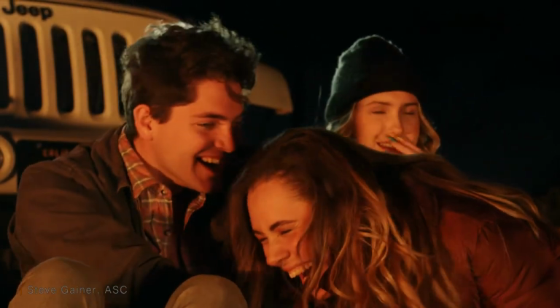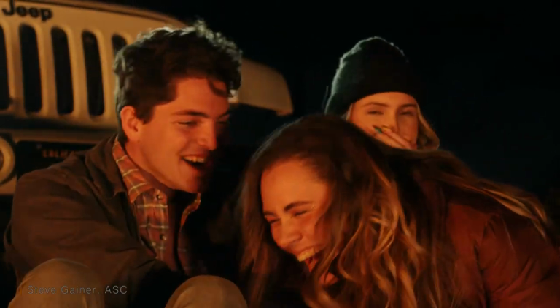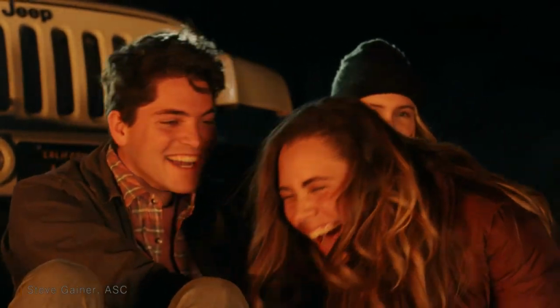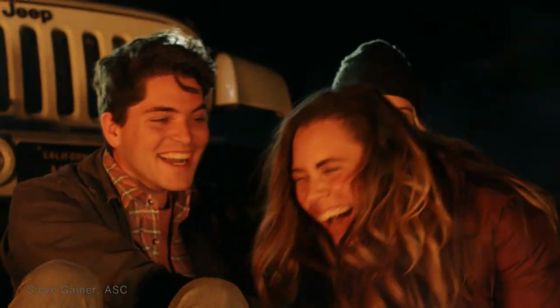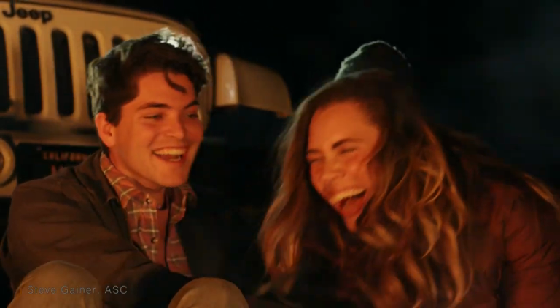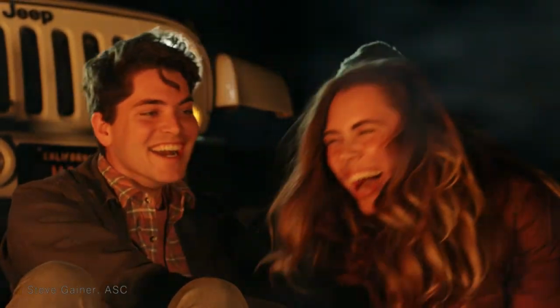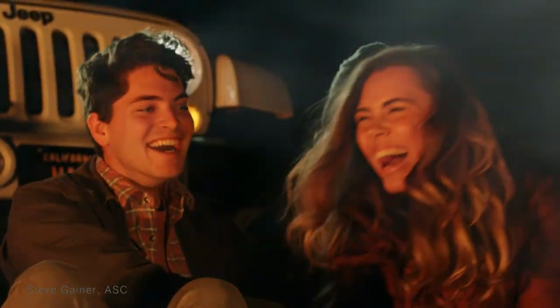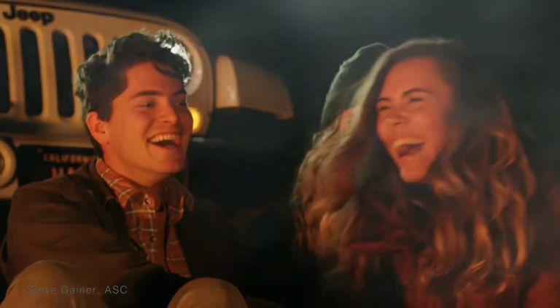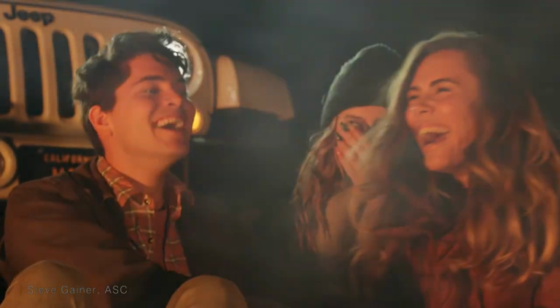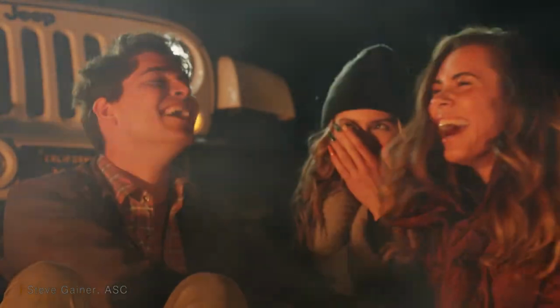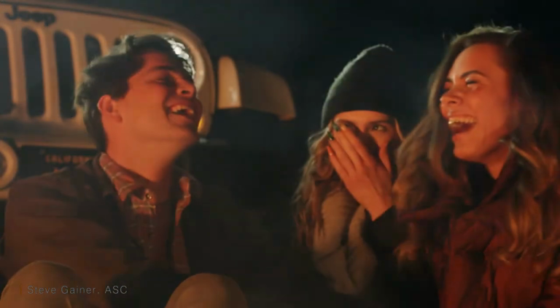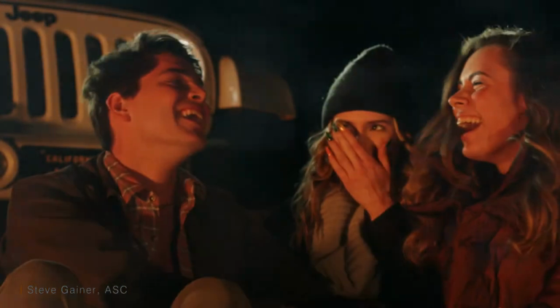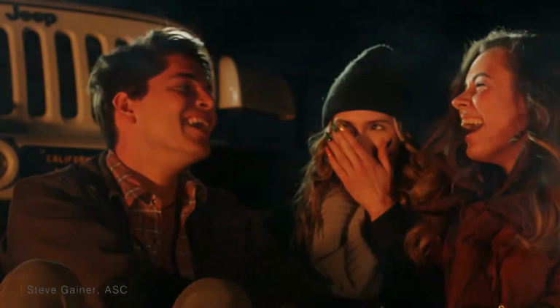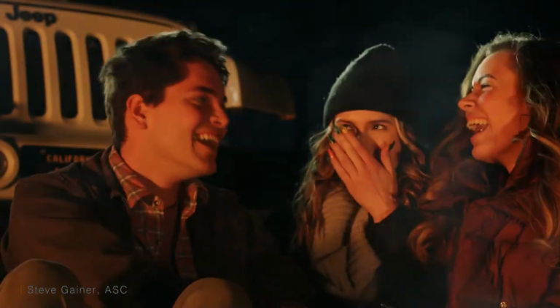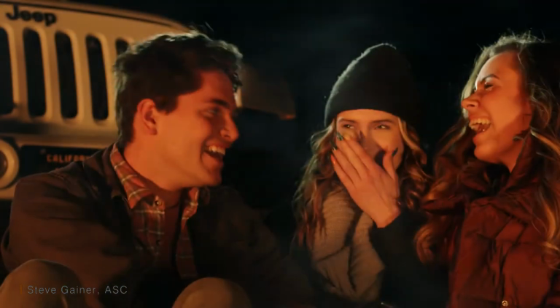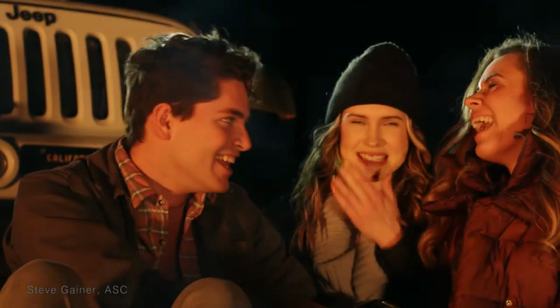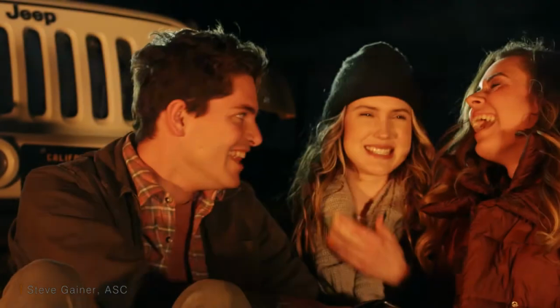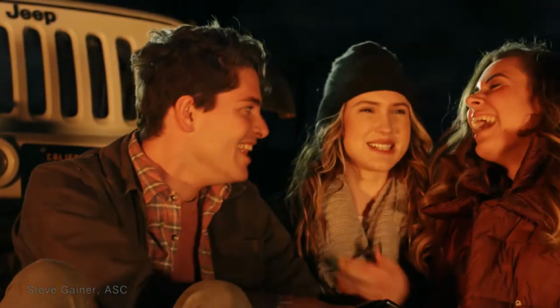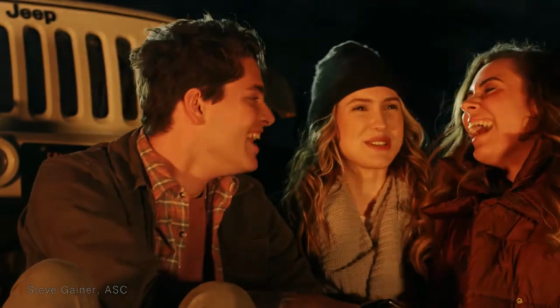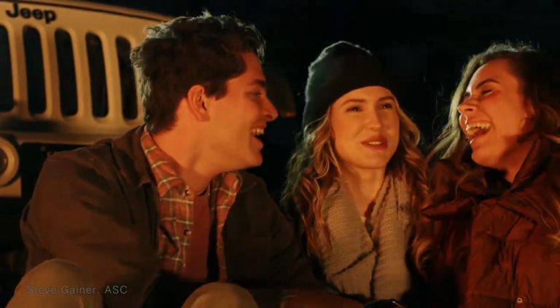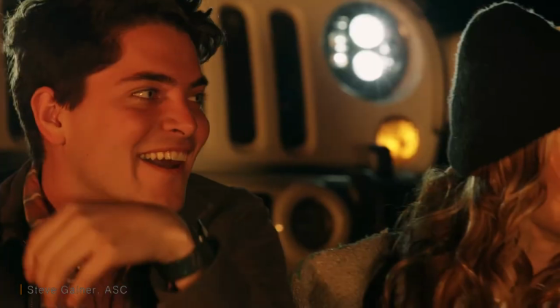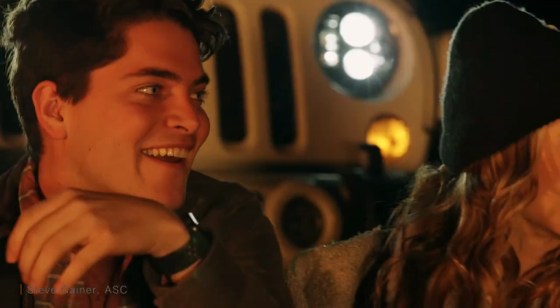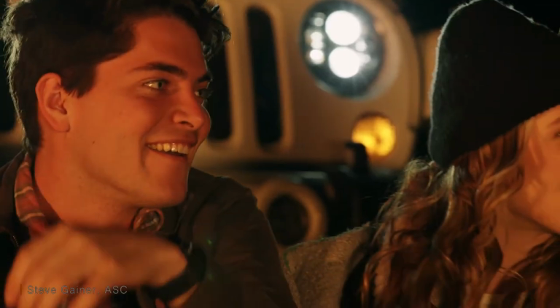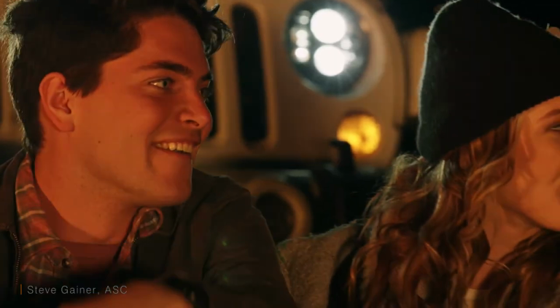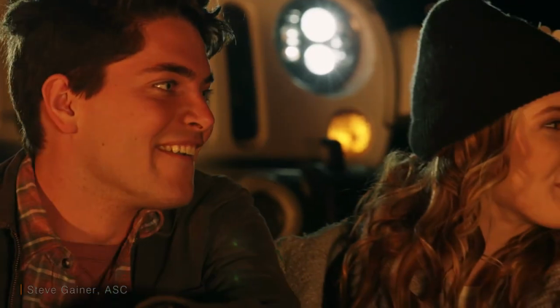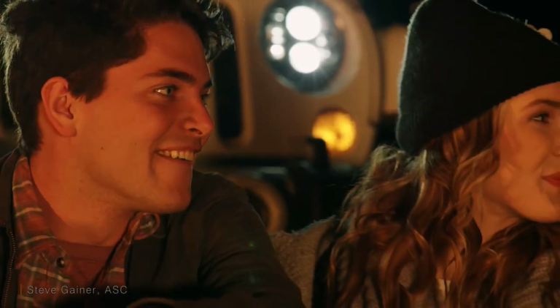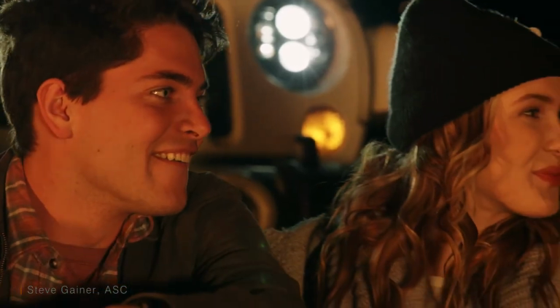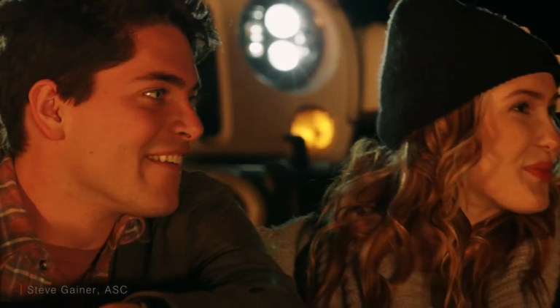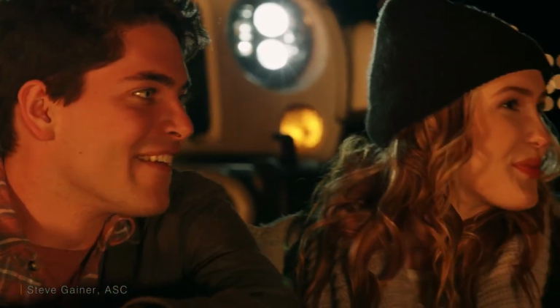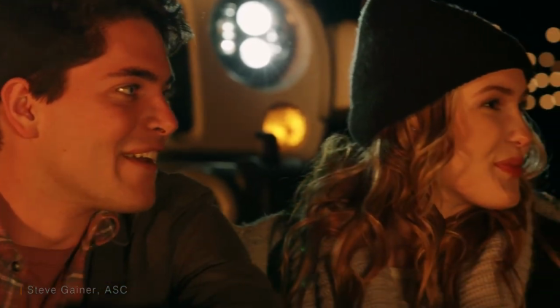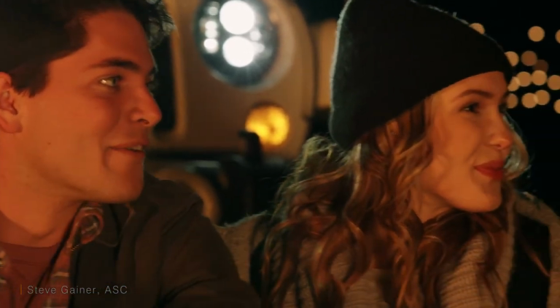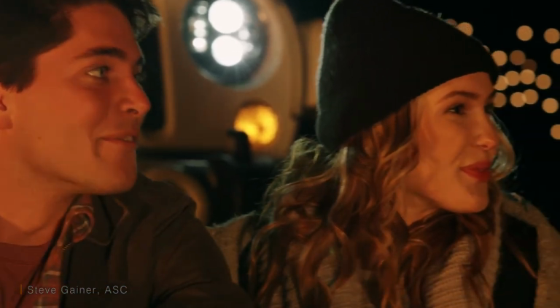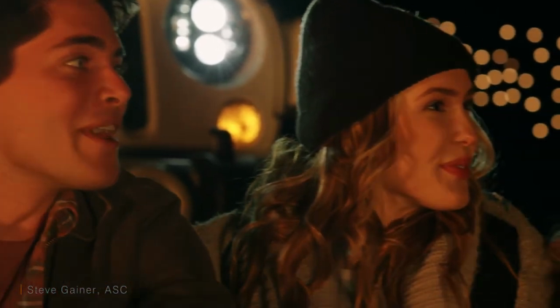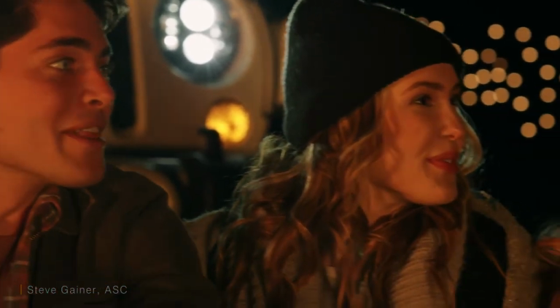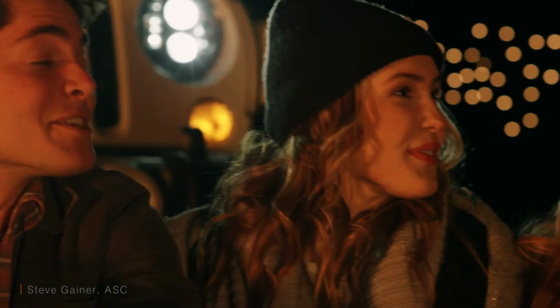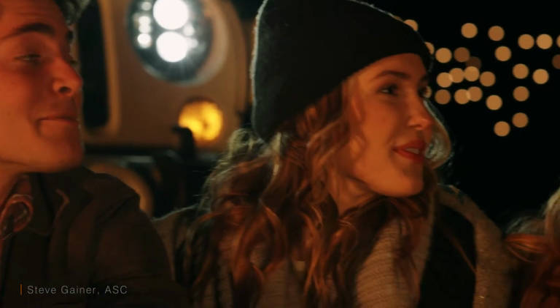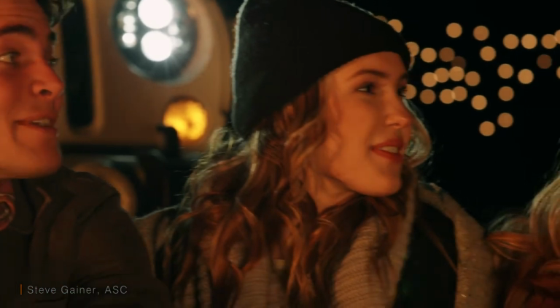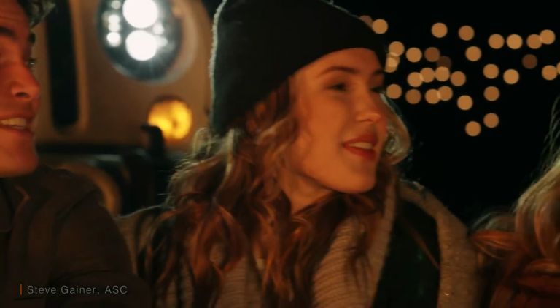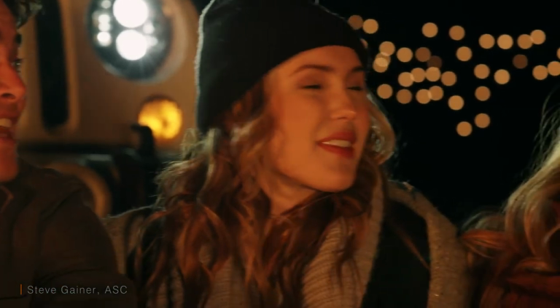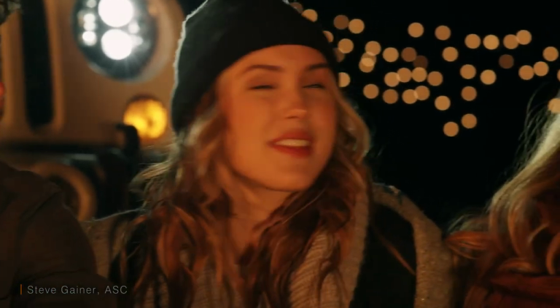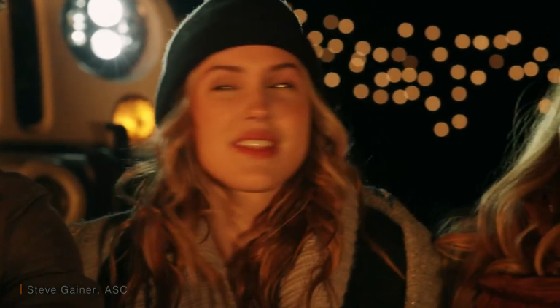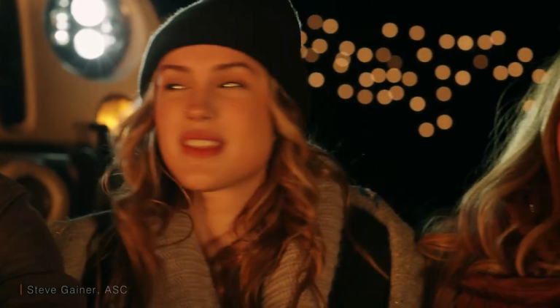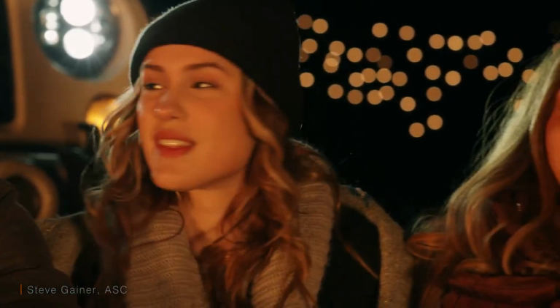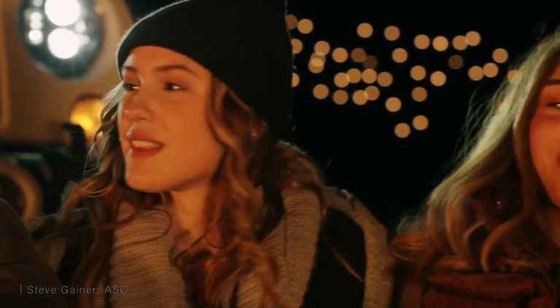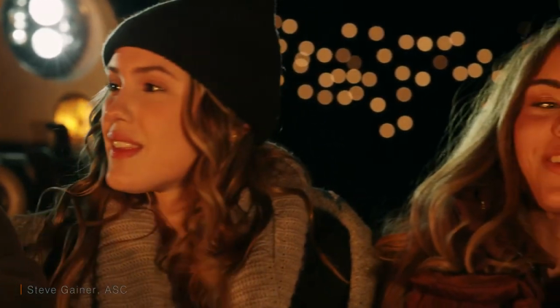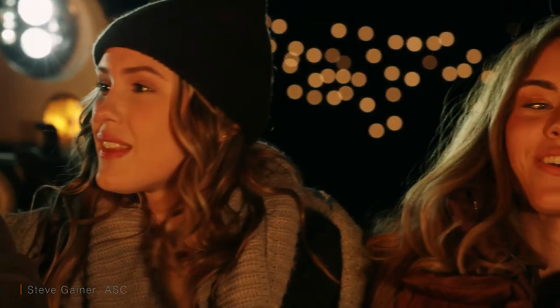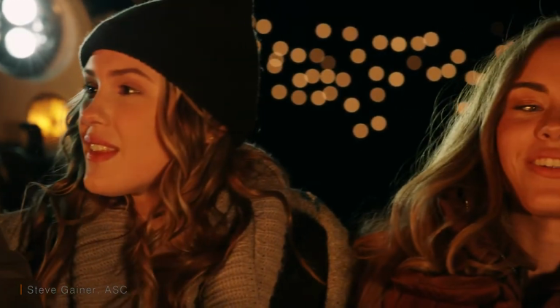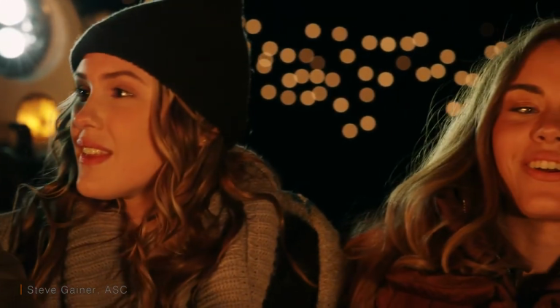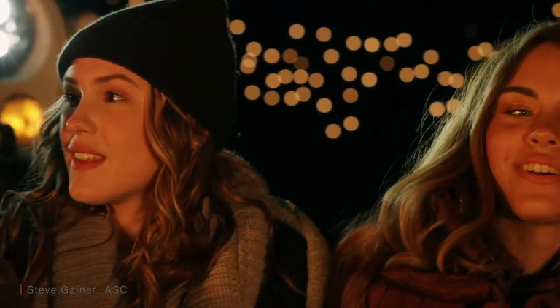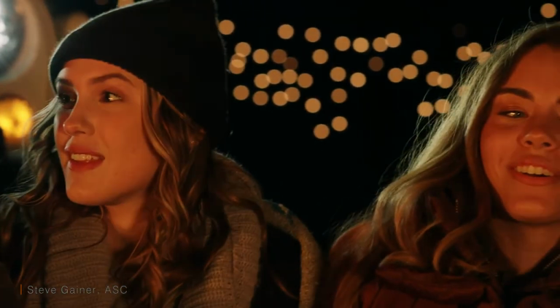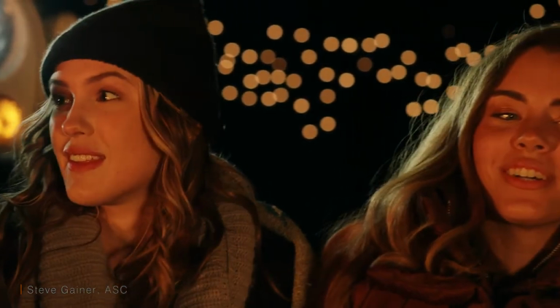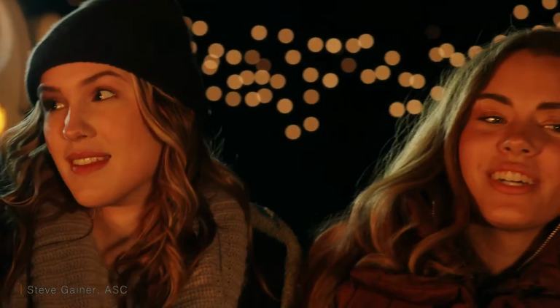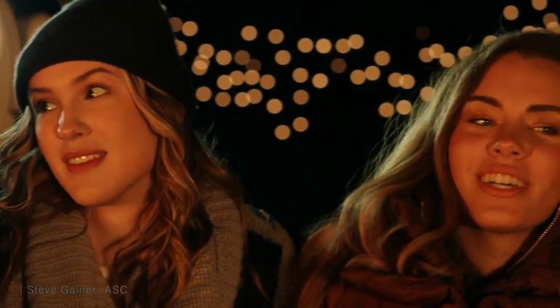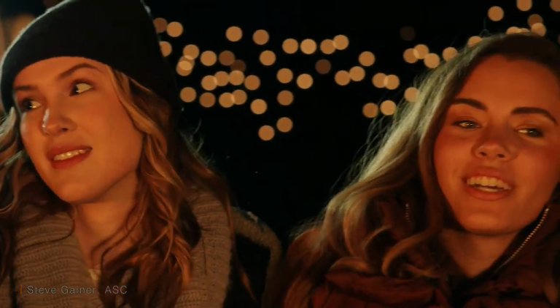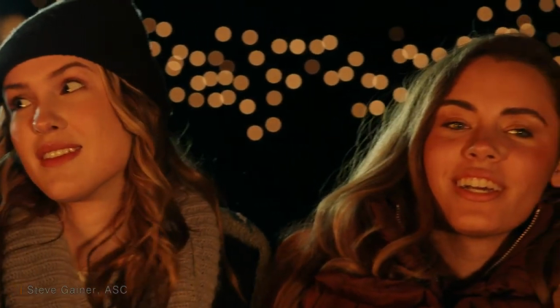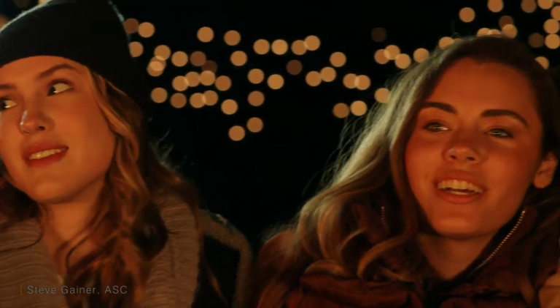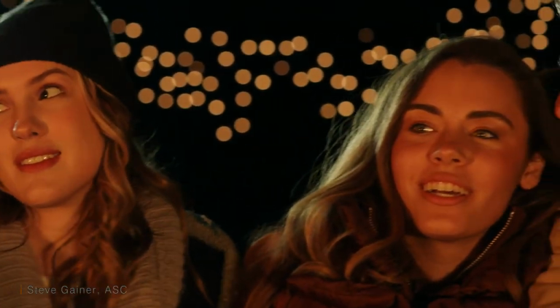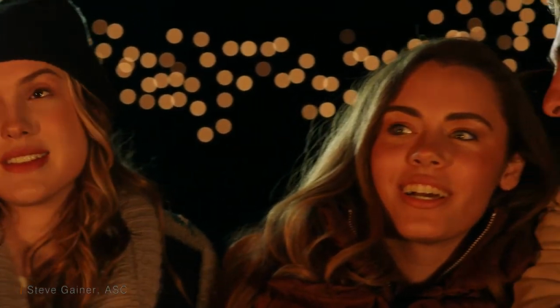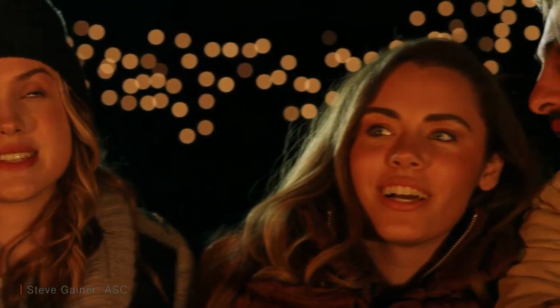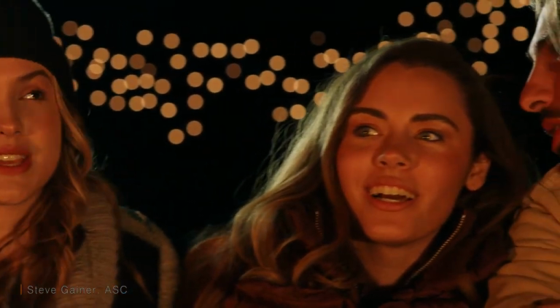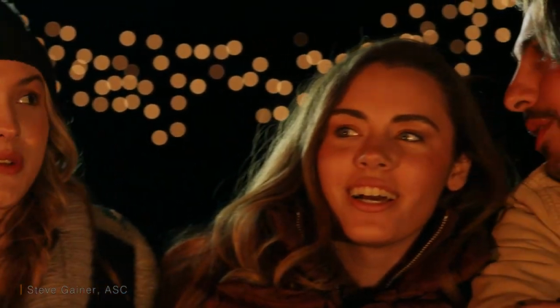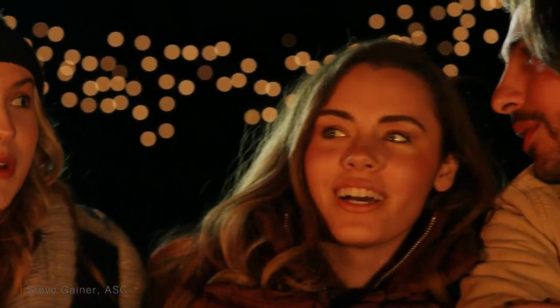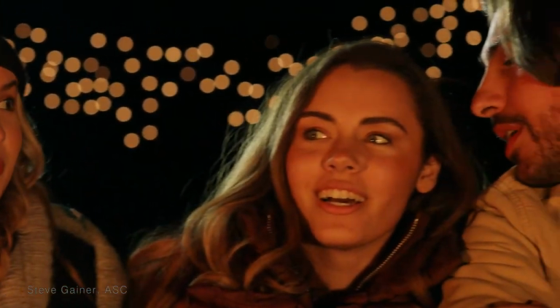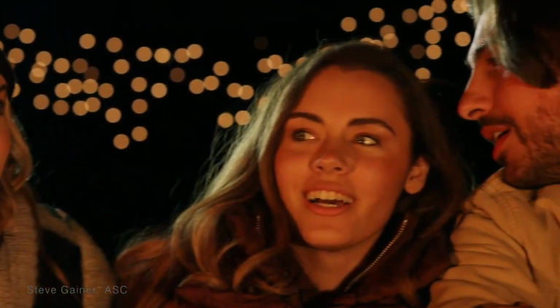Even with that headlight from the car actually pounding the lens, people all look beautiful. The bokeh in the background is gorgeous. These lenses are fantastic.